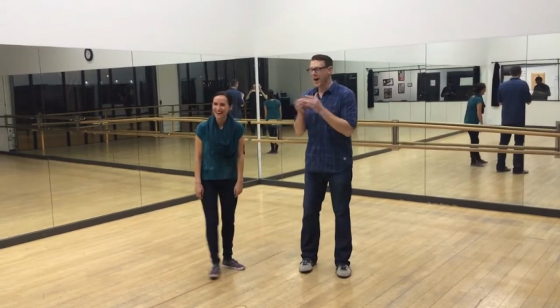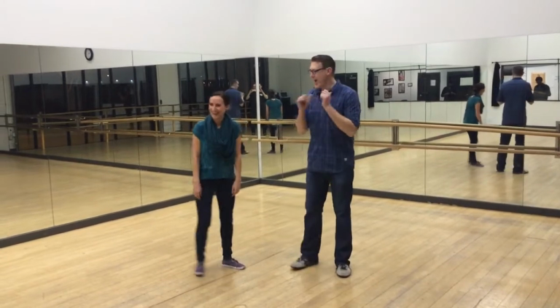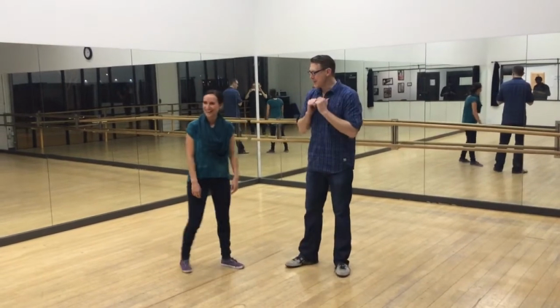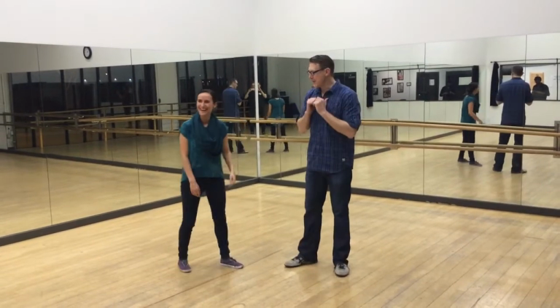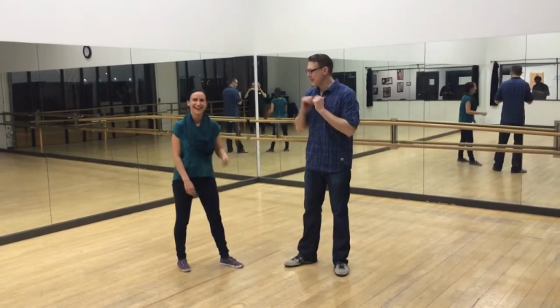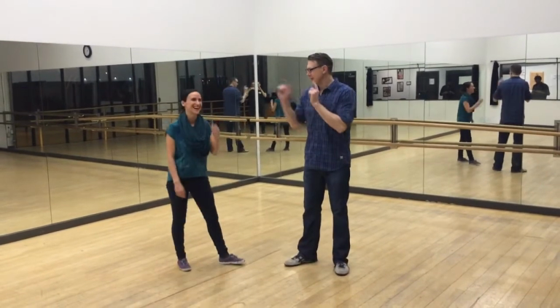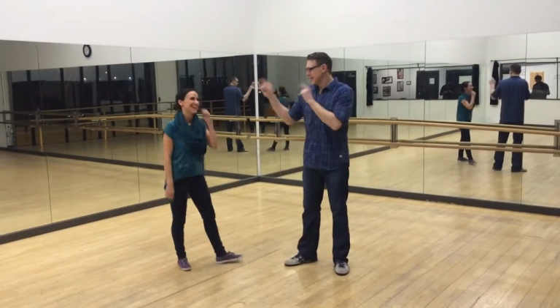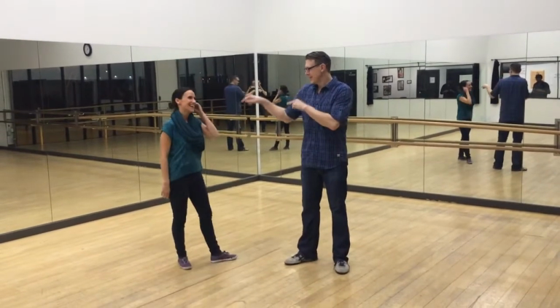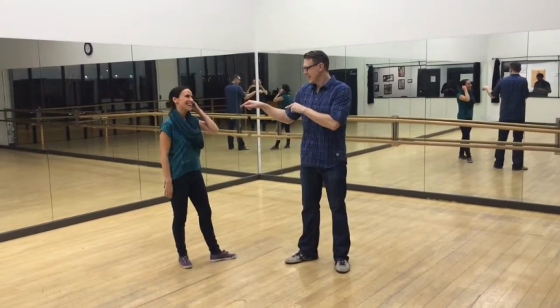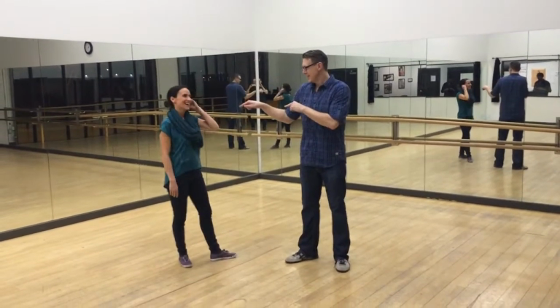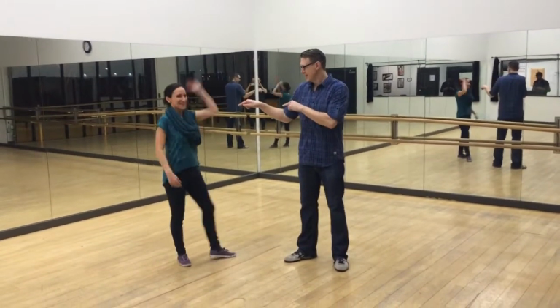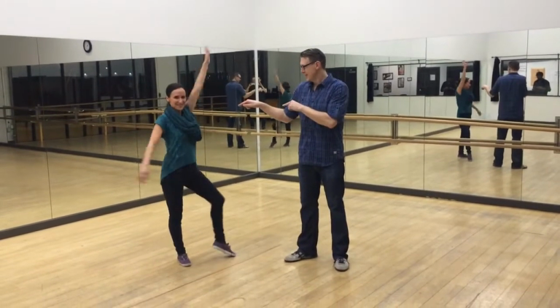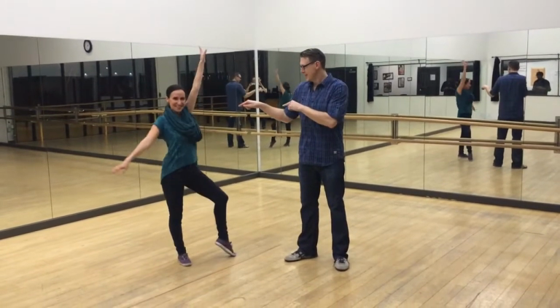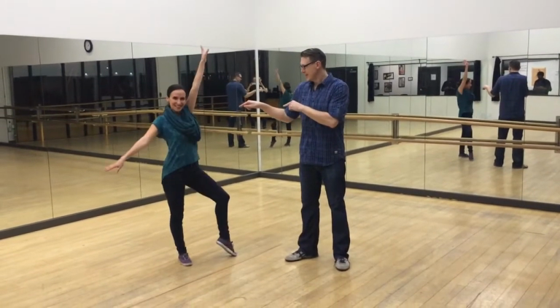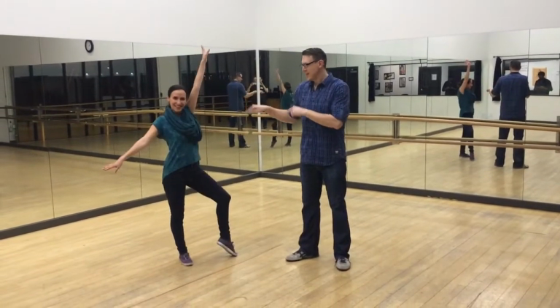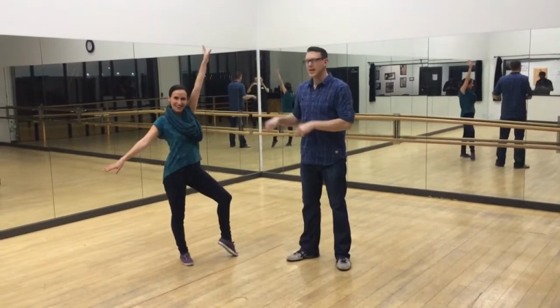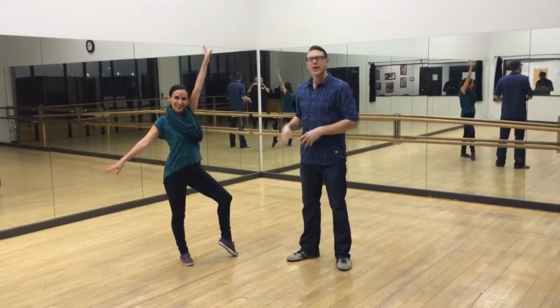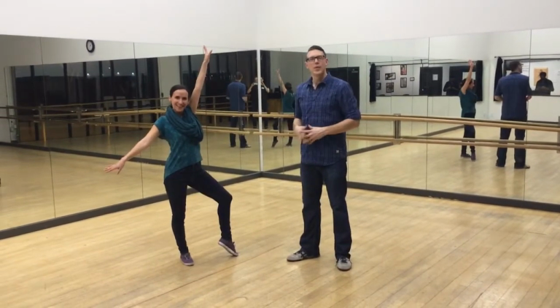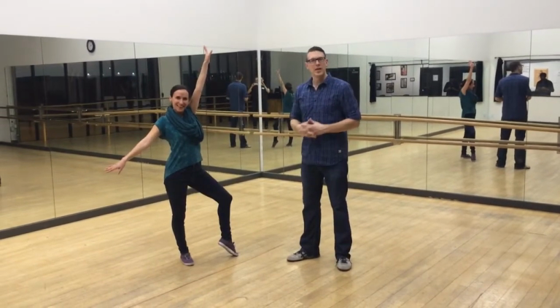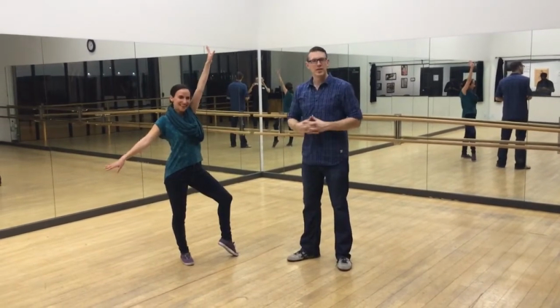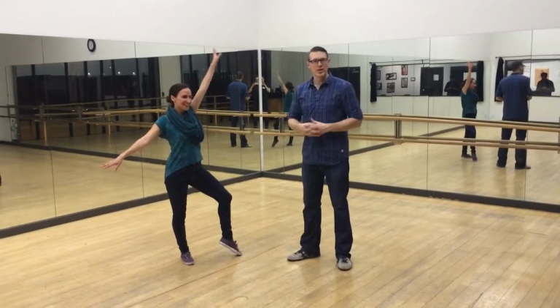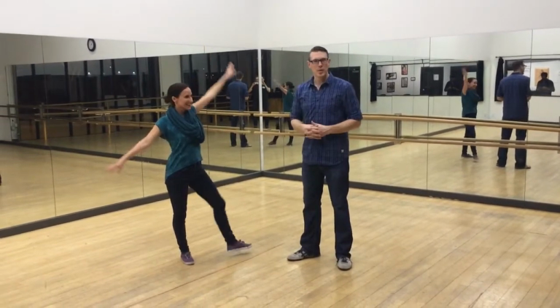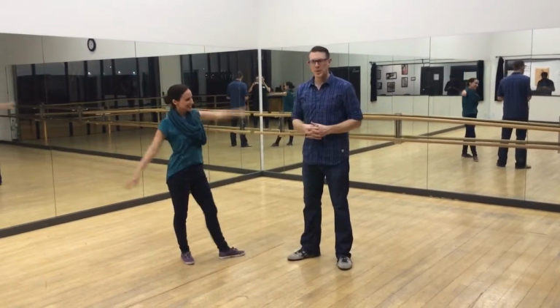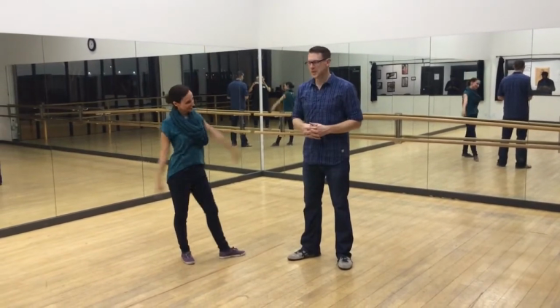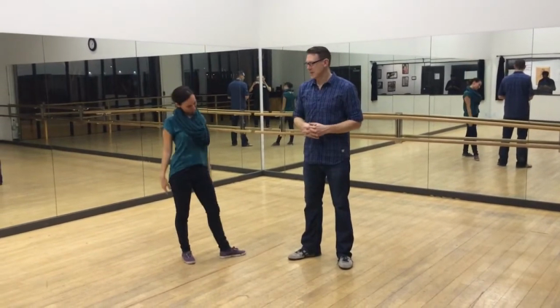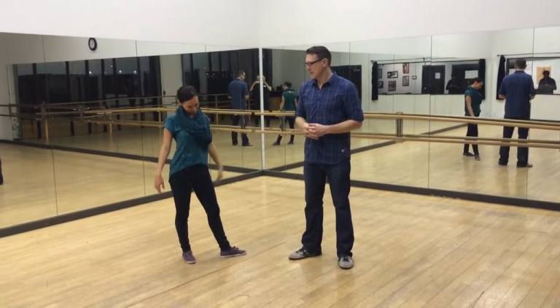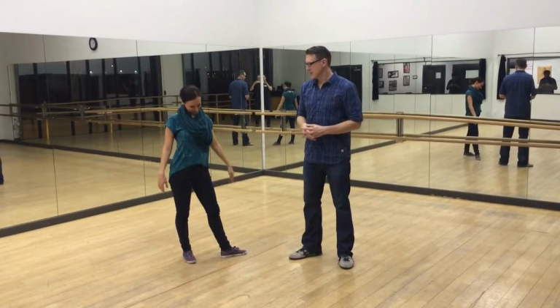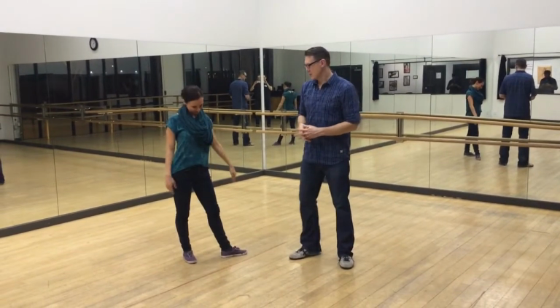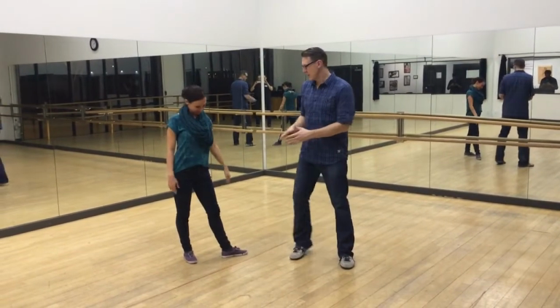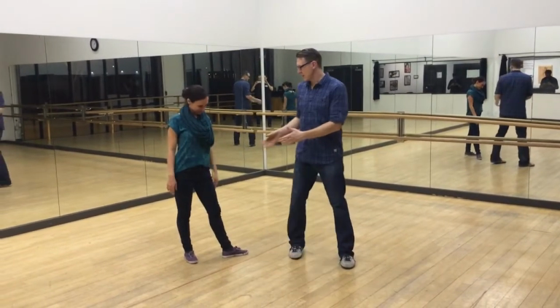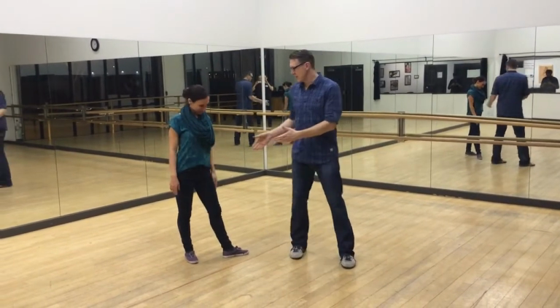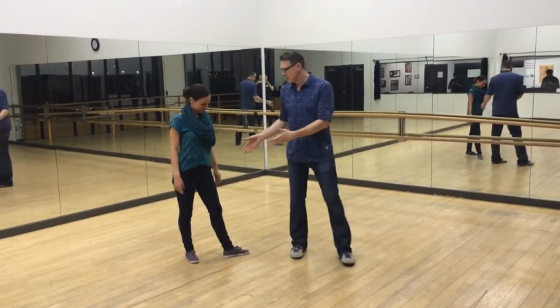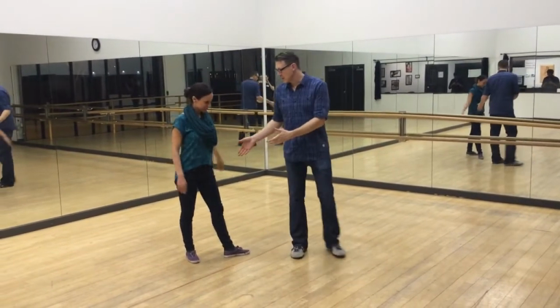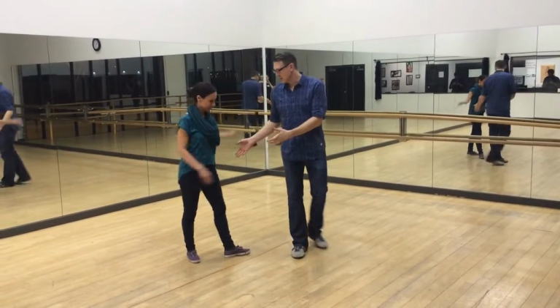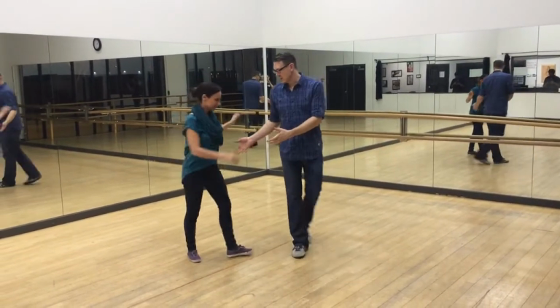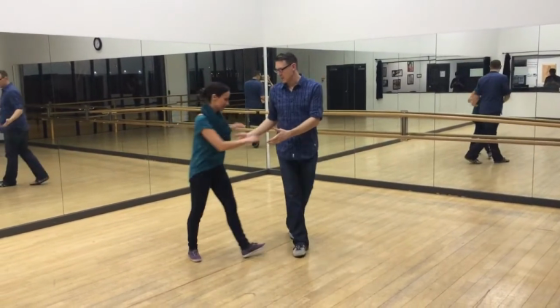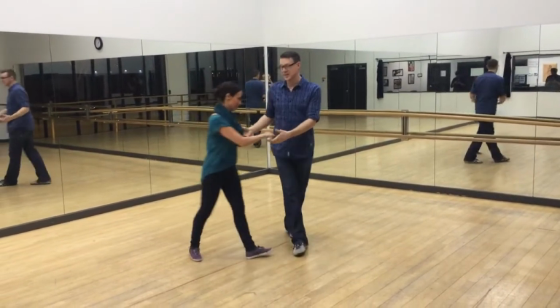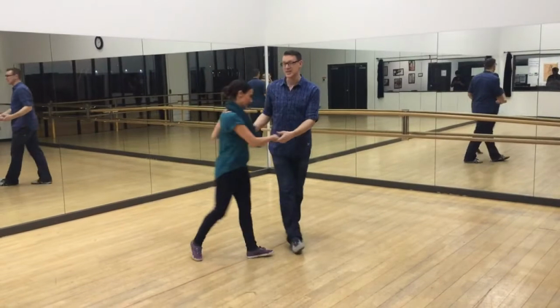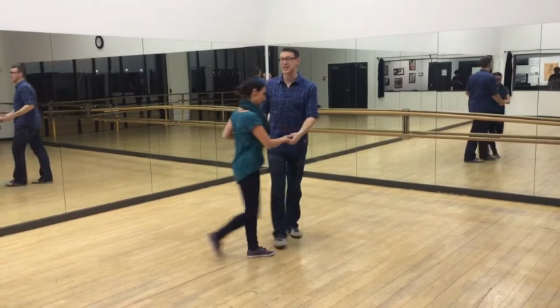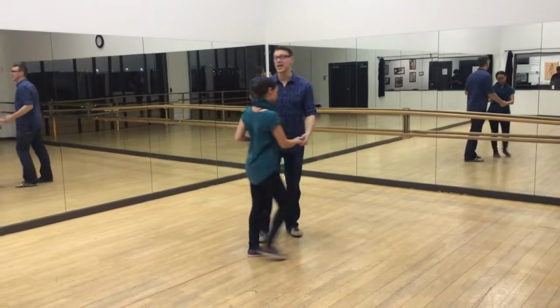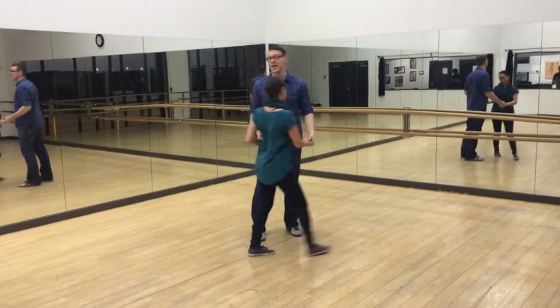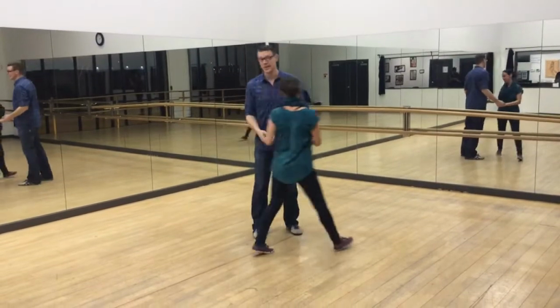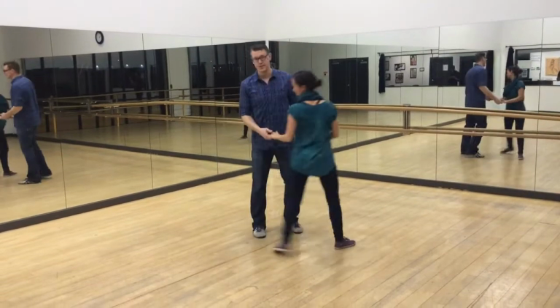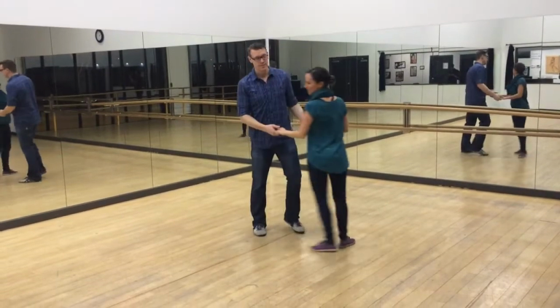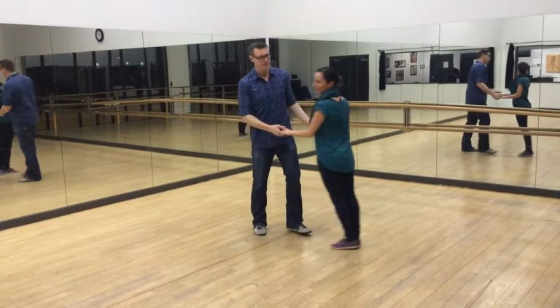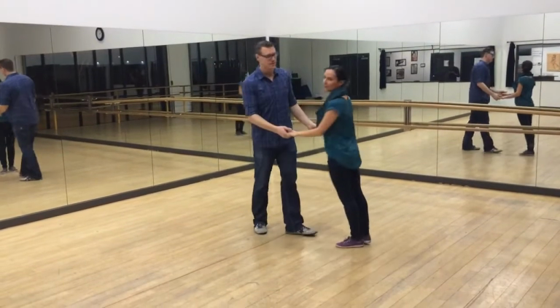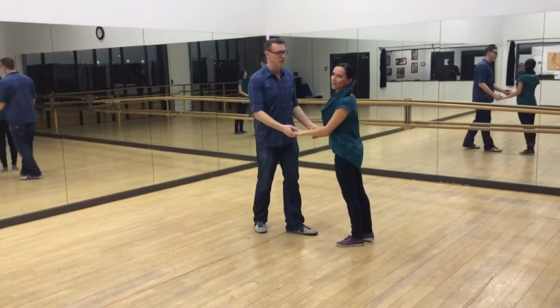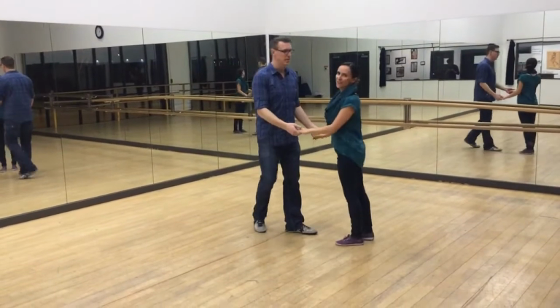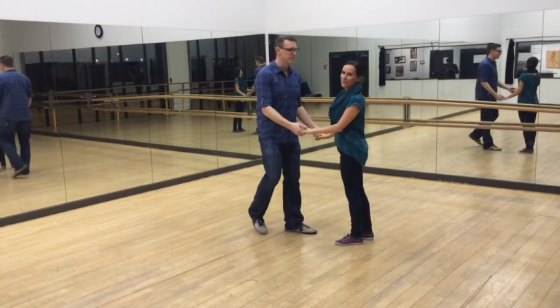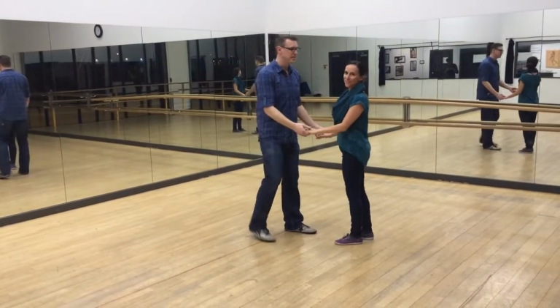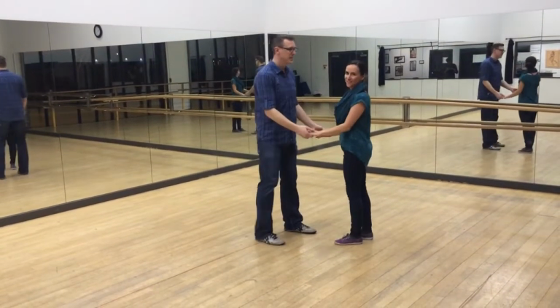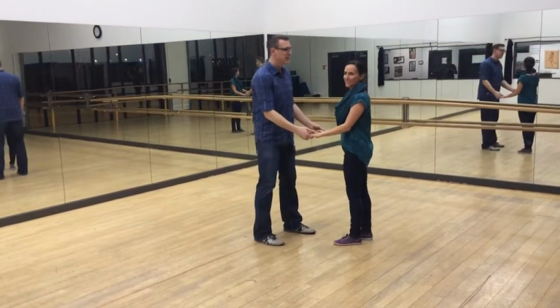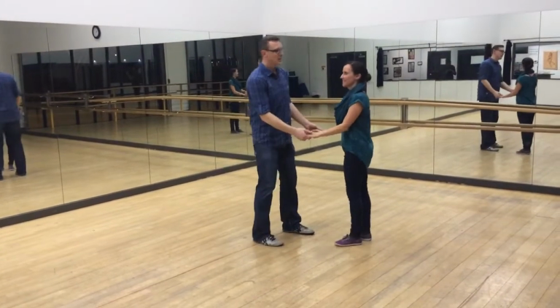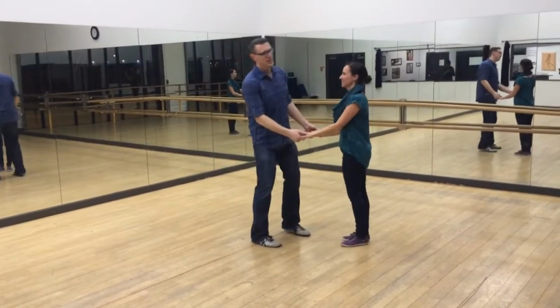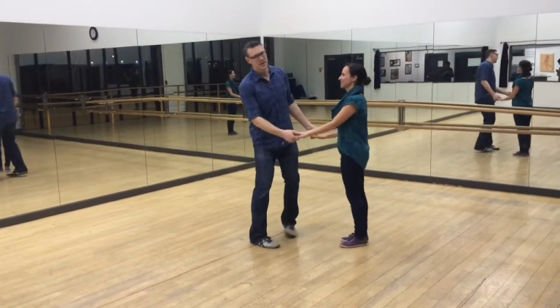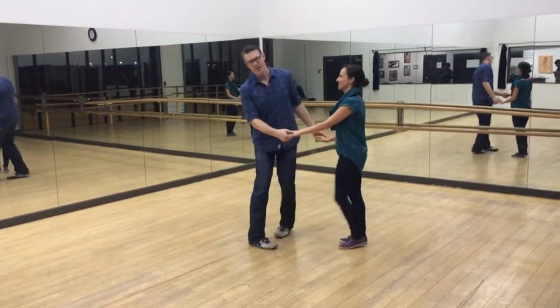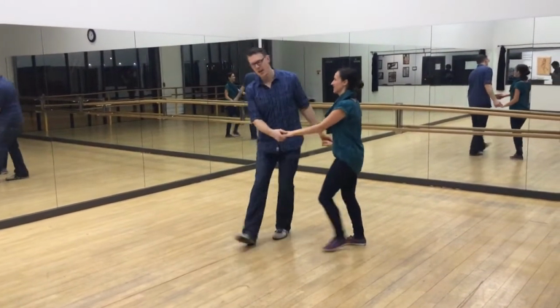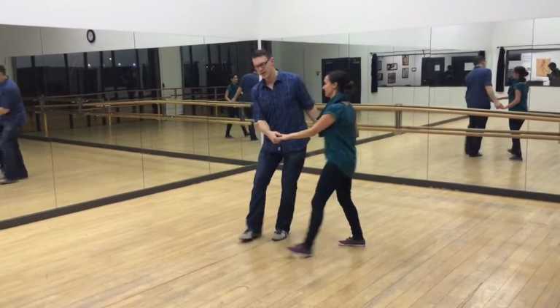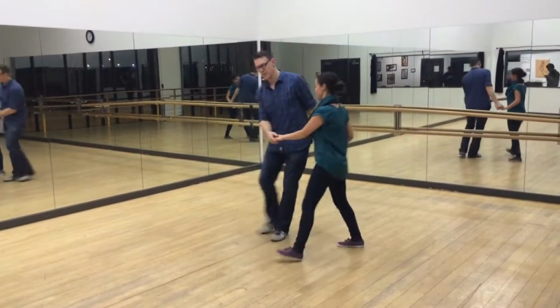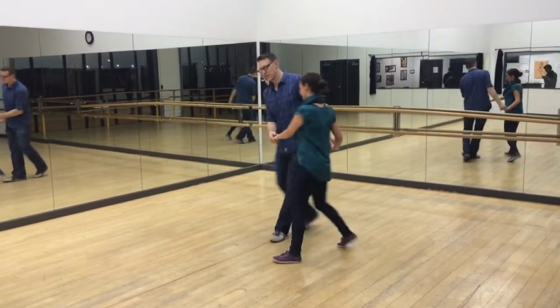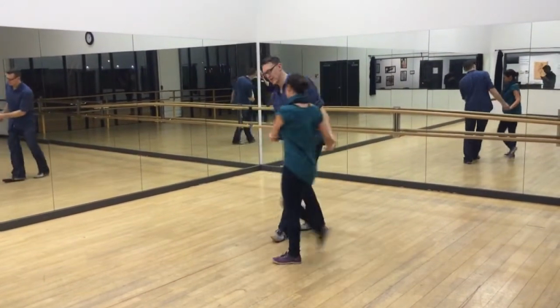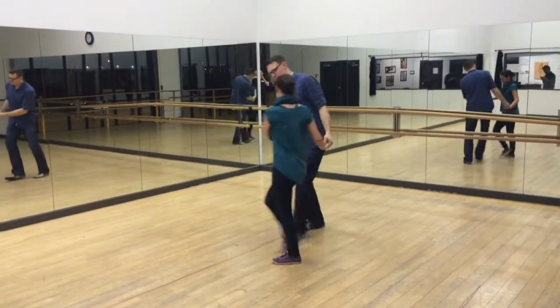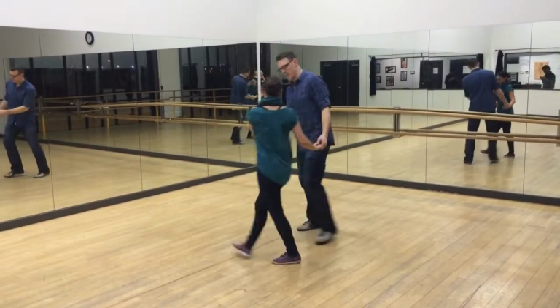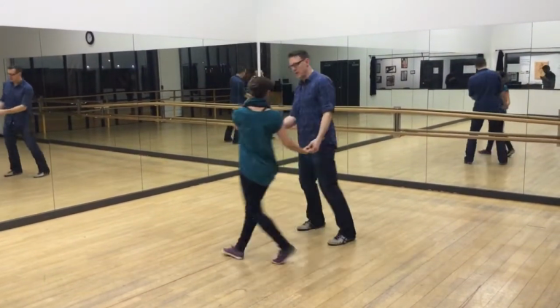I'm Peter. I'm Stacia. We're going to show you what we did this week. The new thing we learned was the cuddle. We showed it this way.